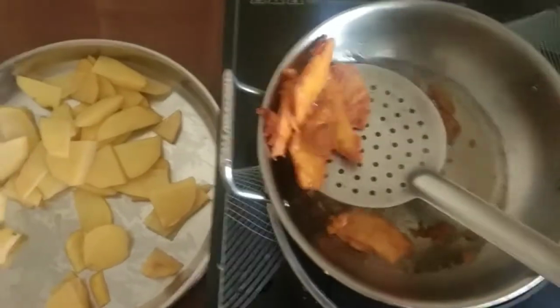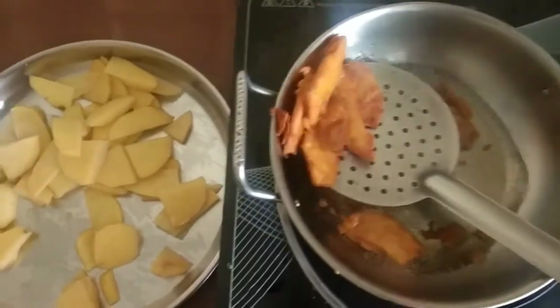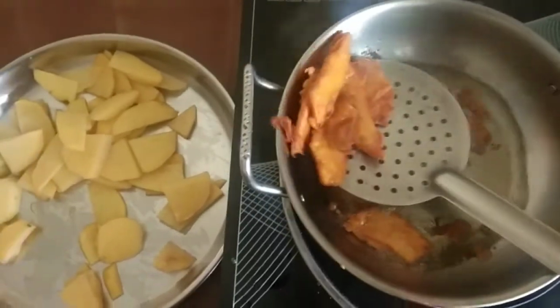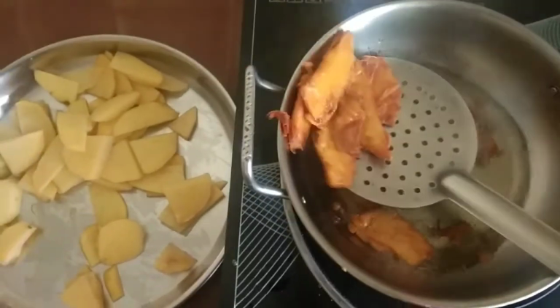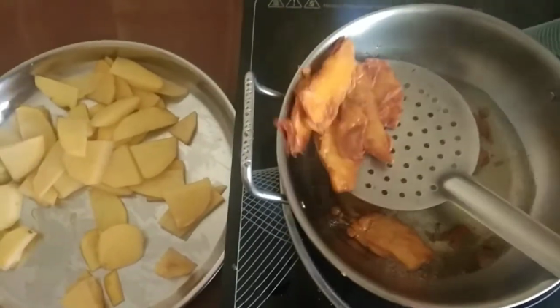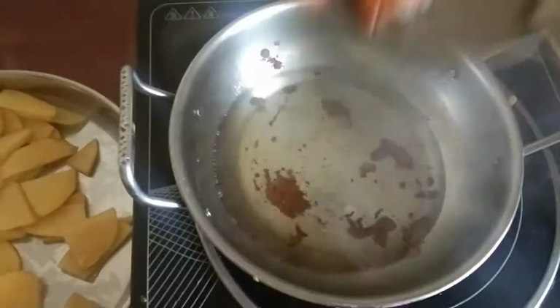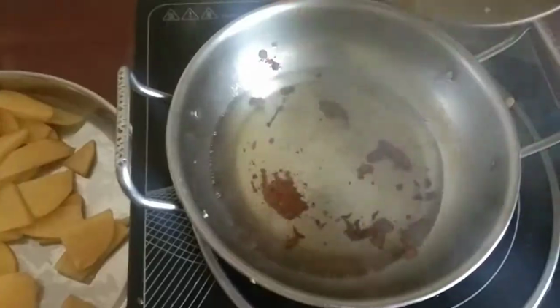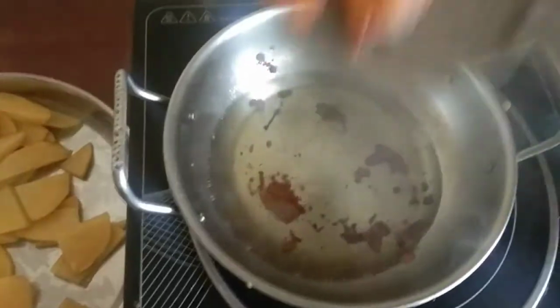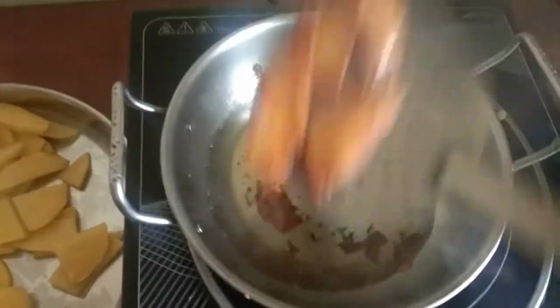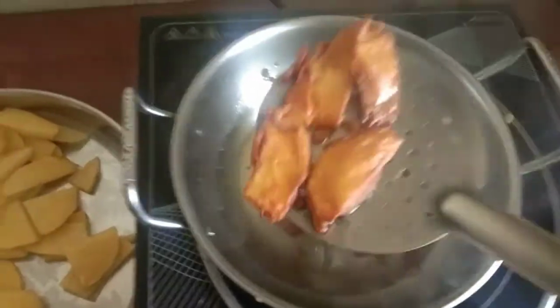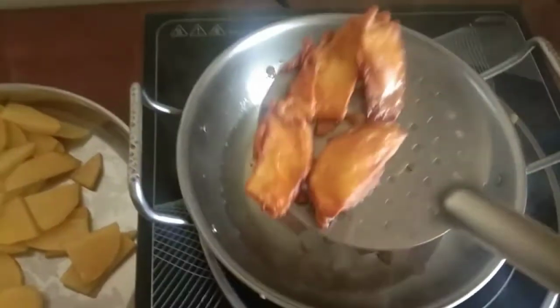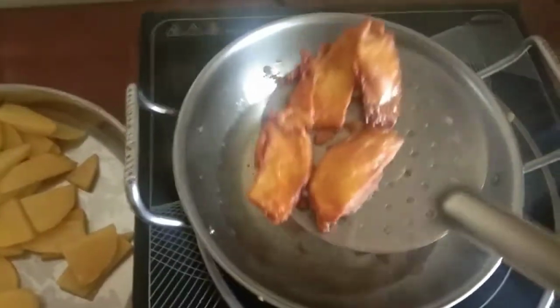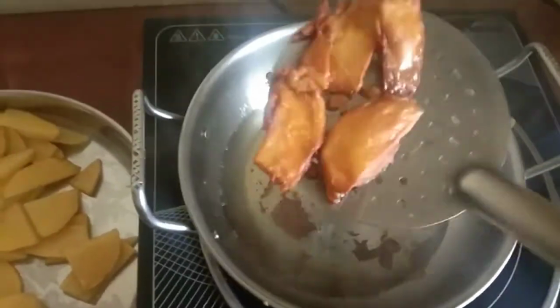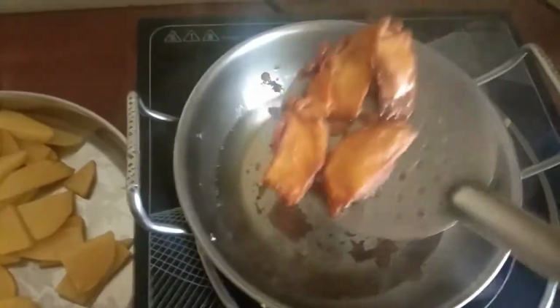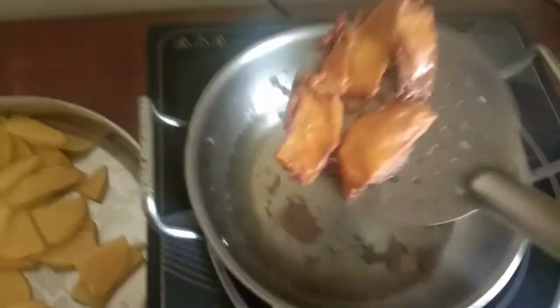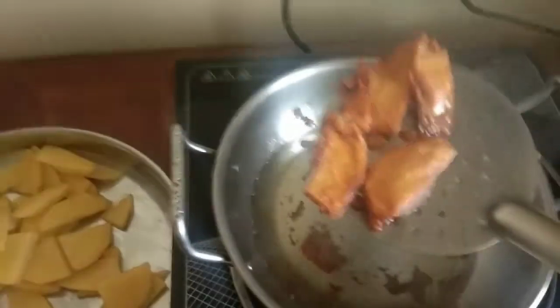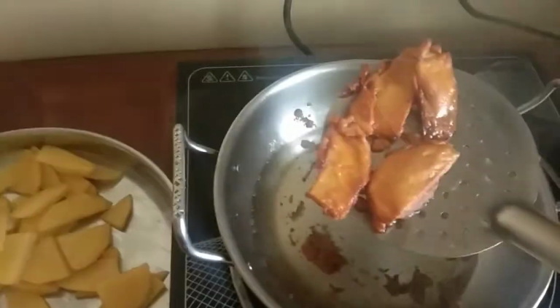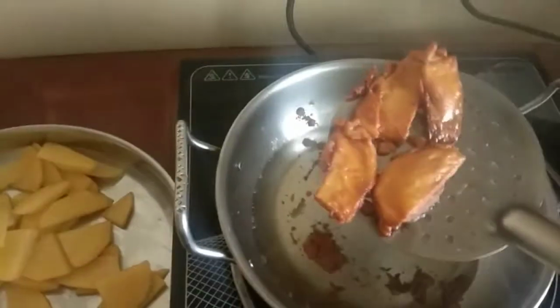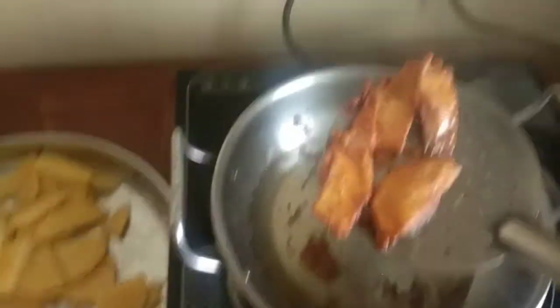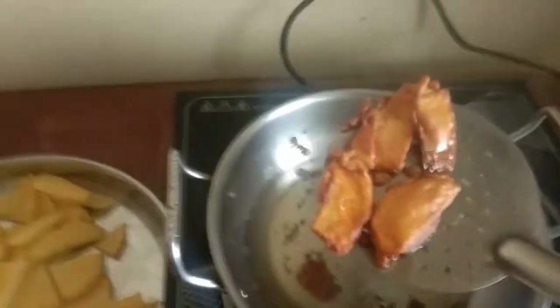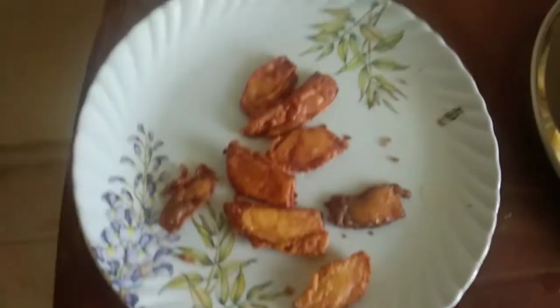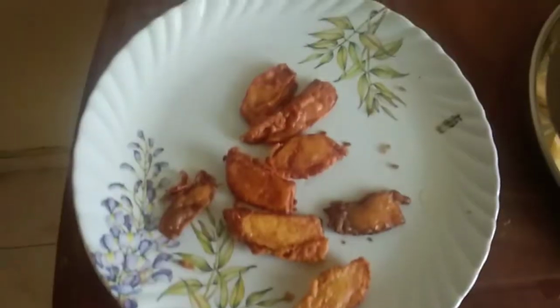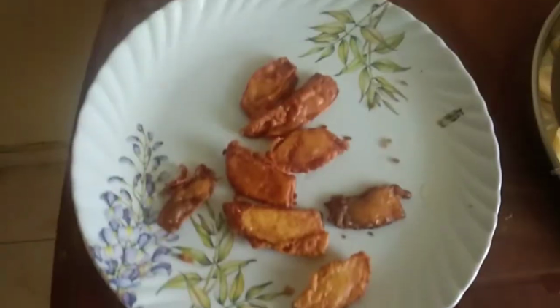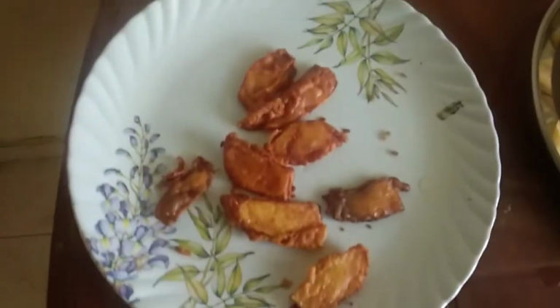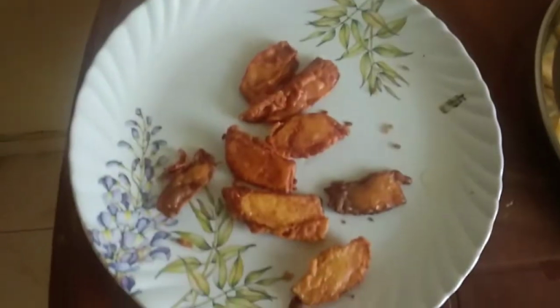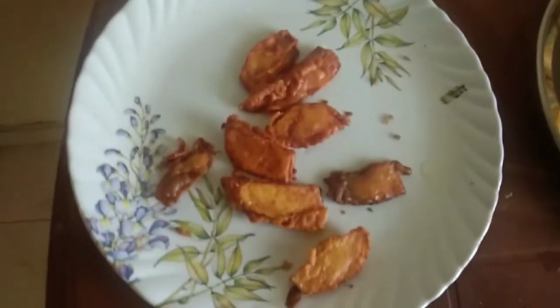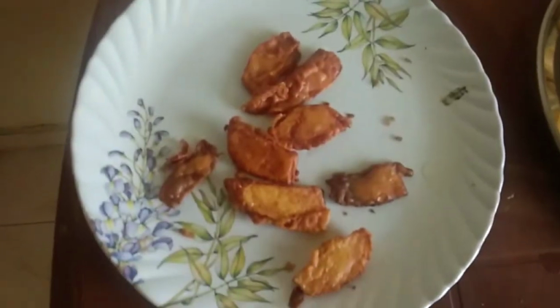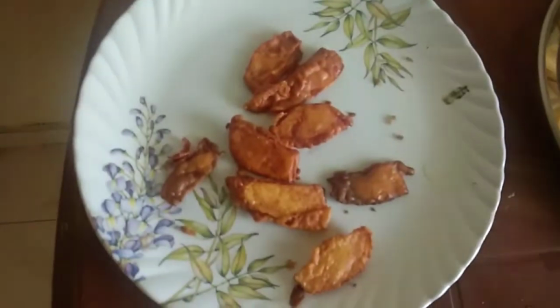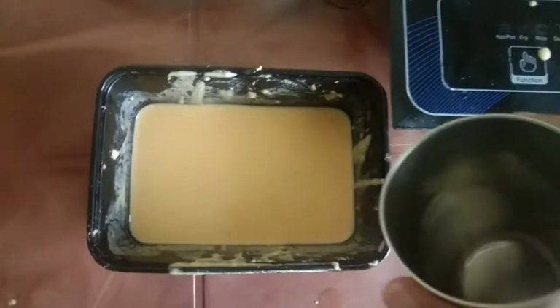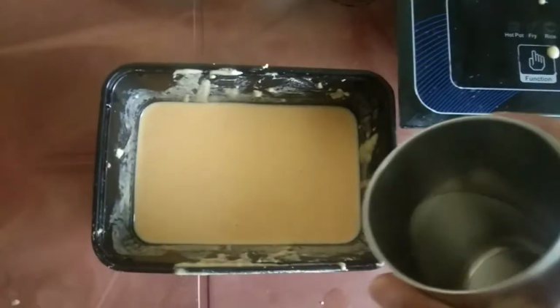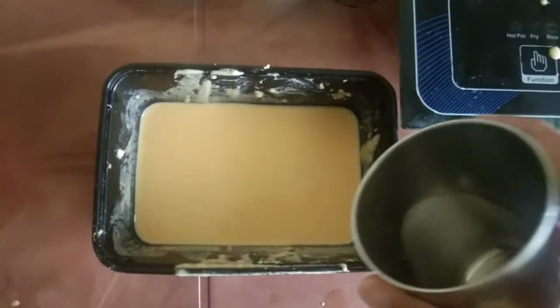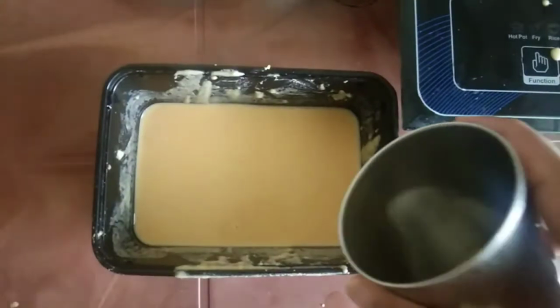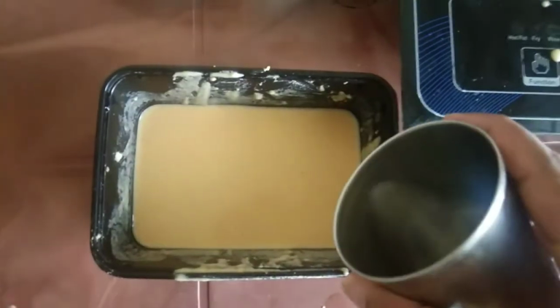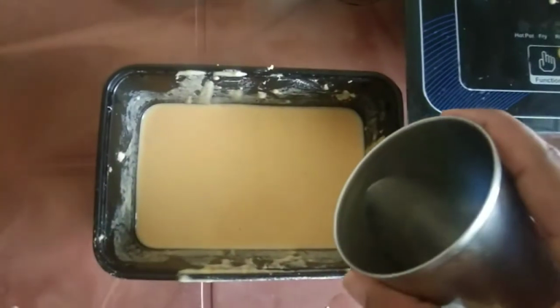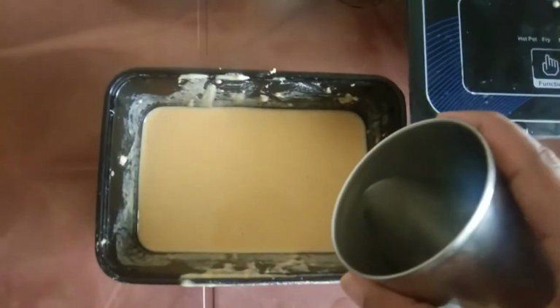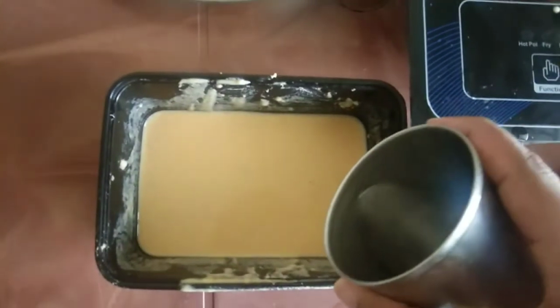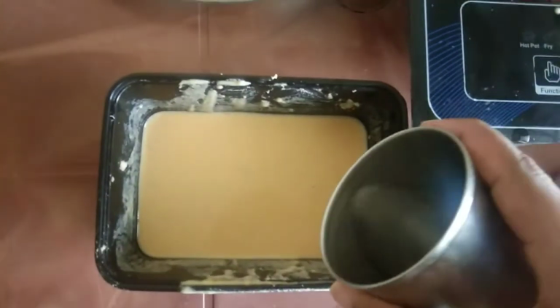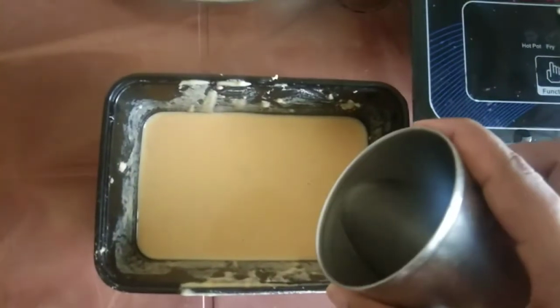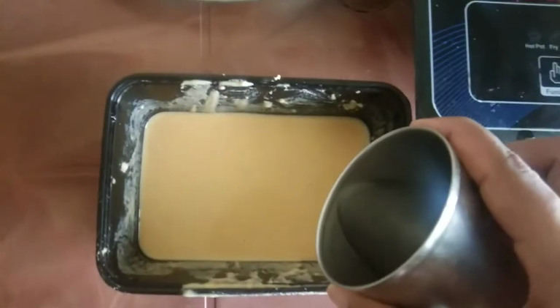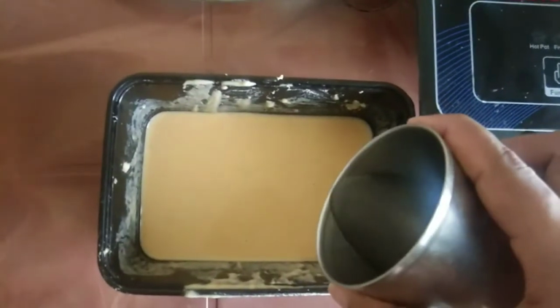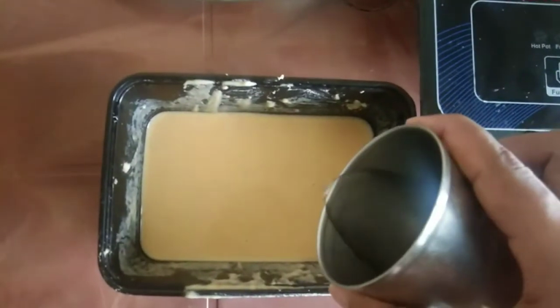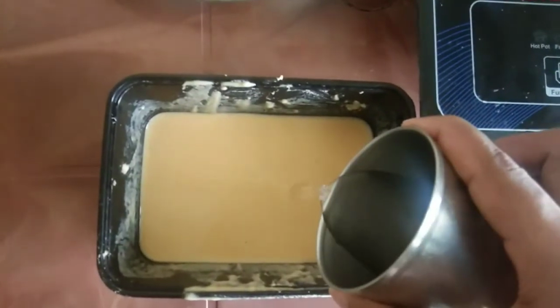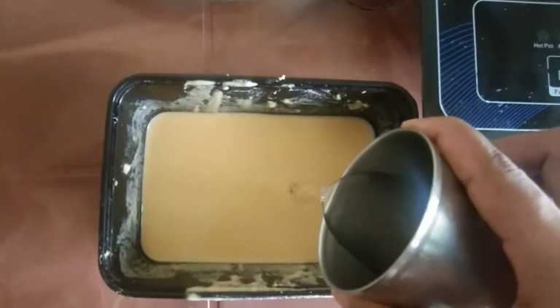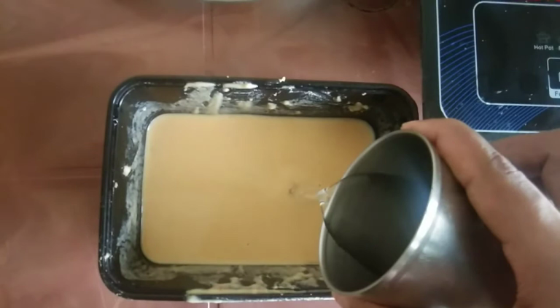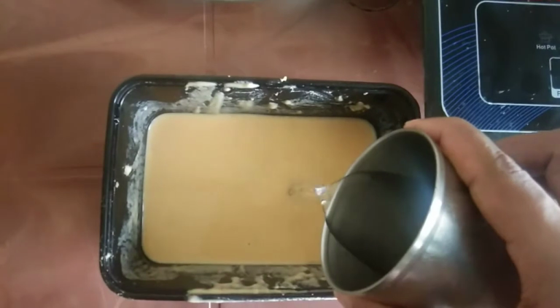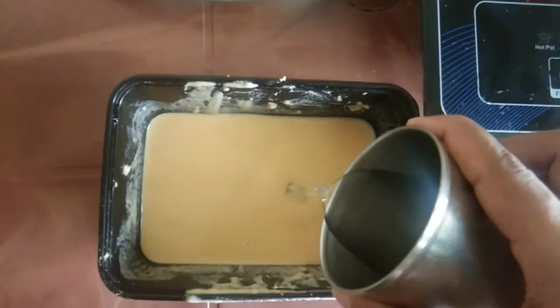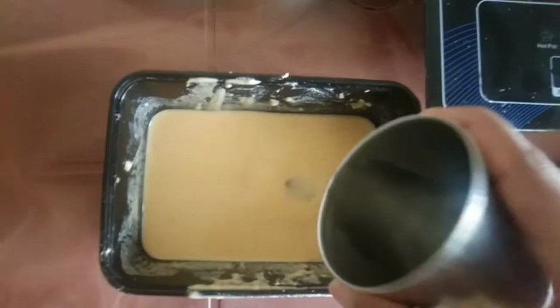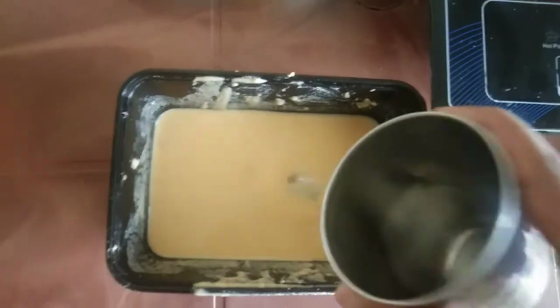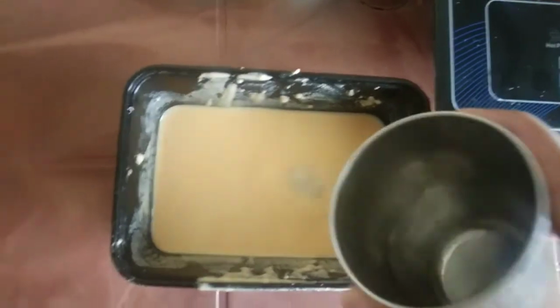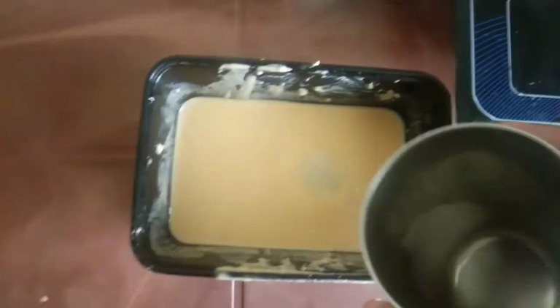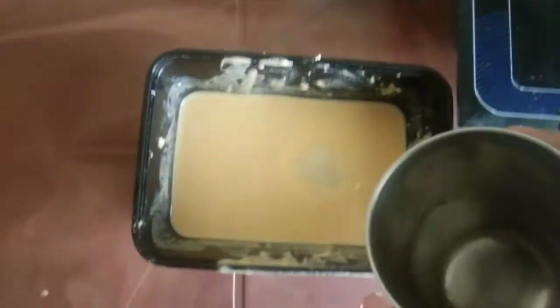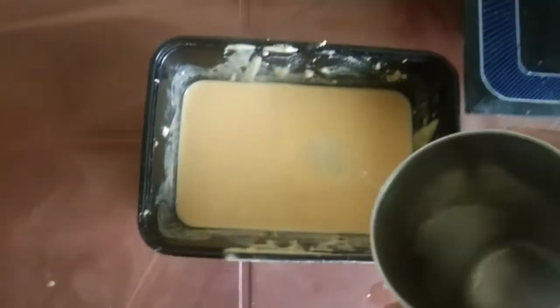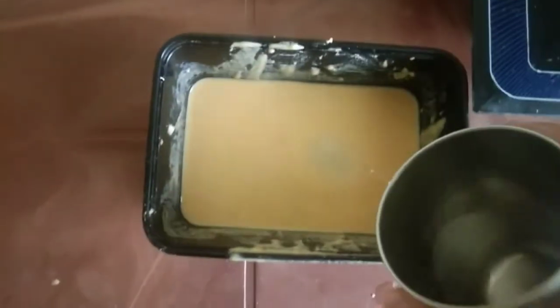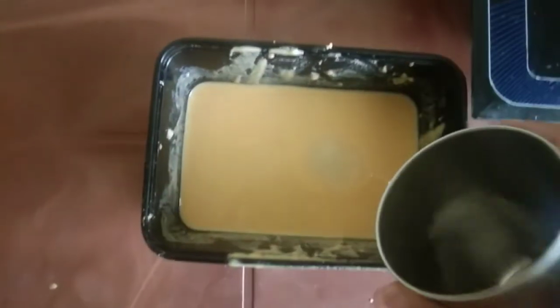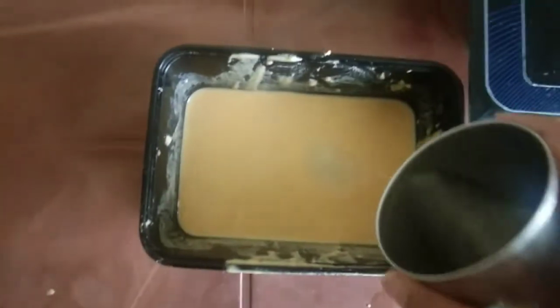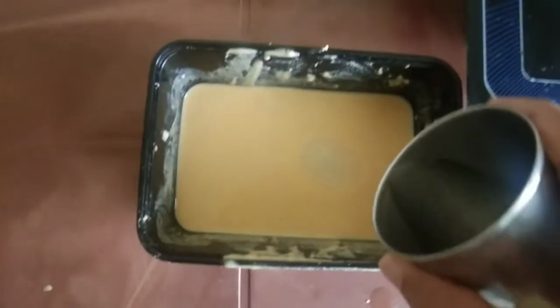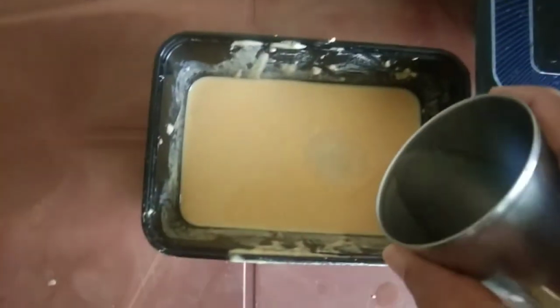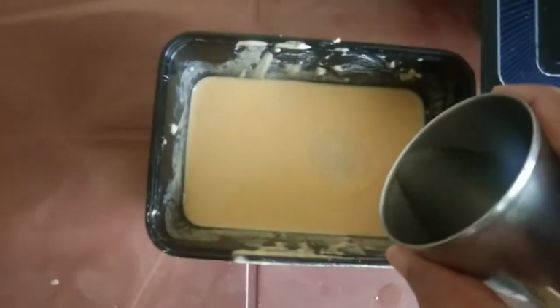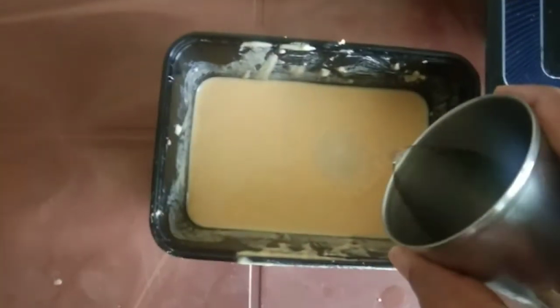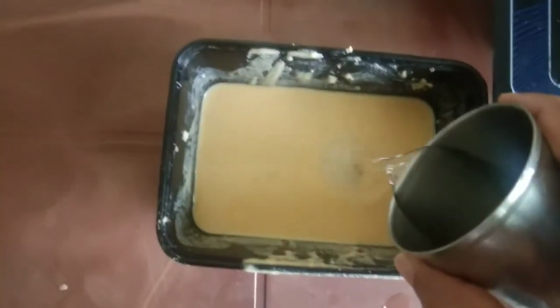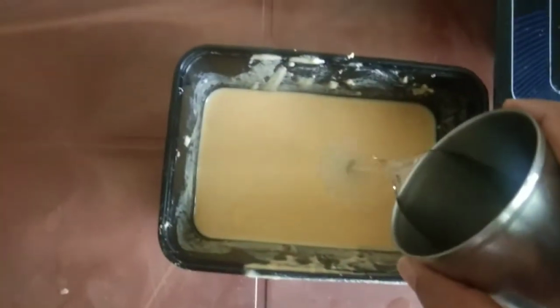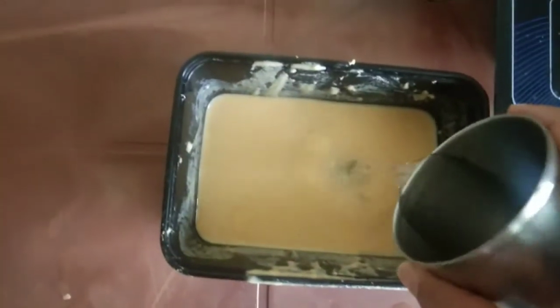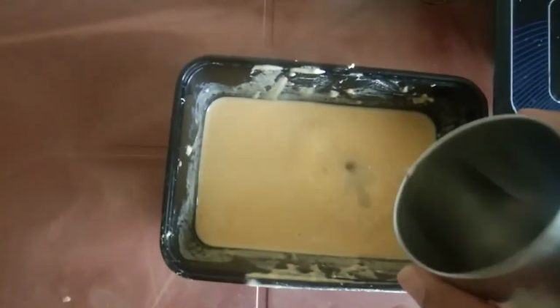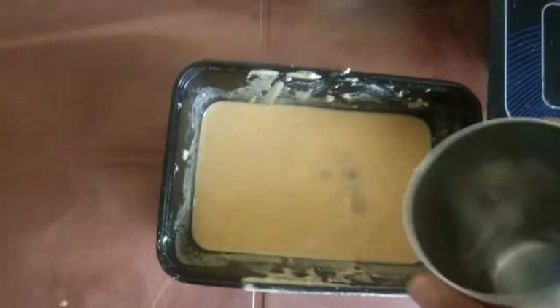I will mix it in the color. I put it in the side. I will mix it in a little bit.